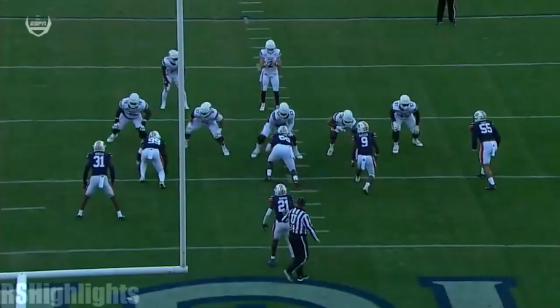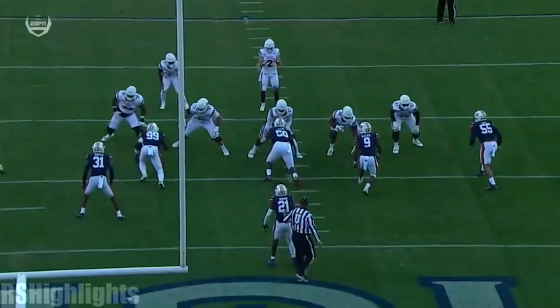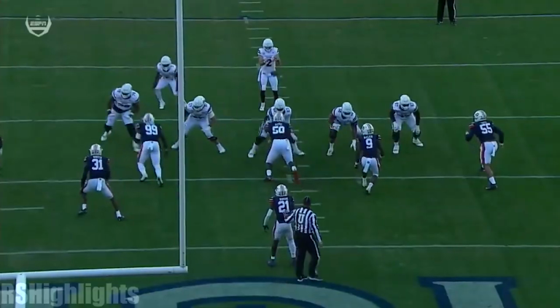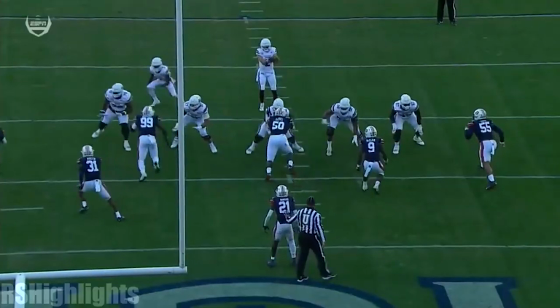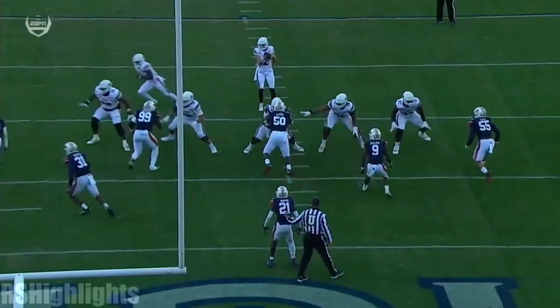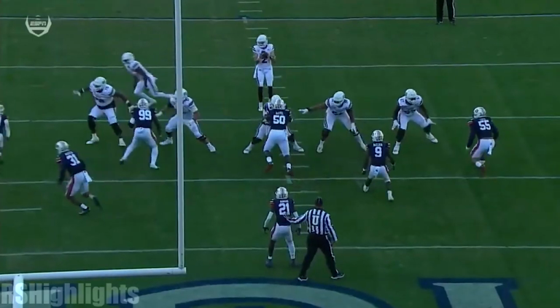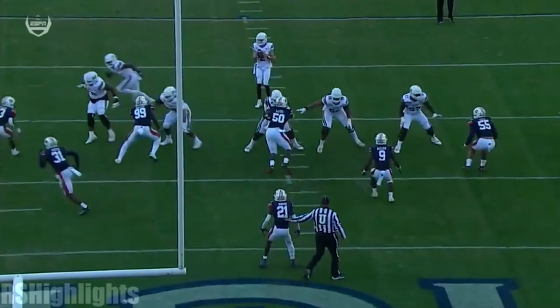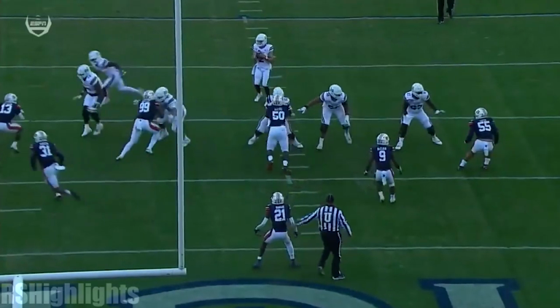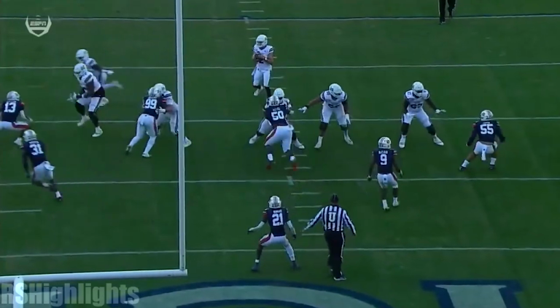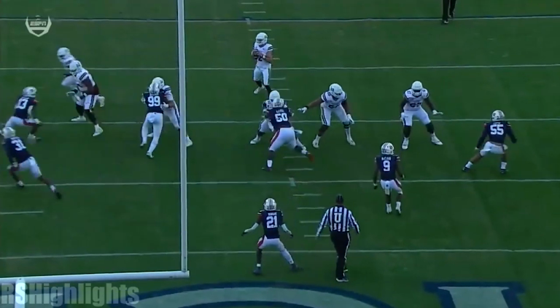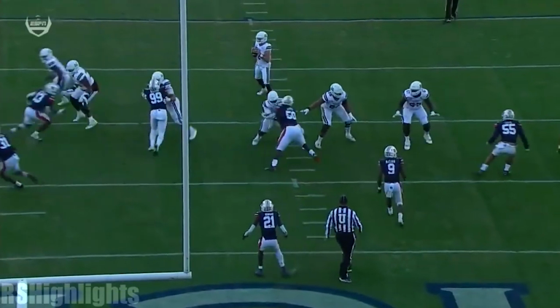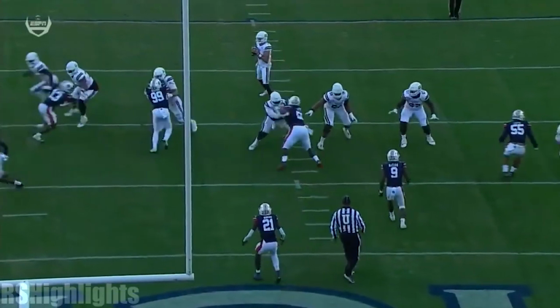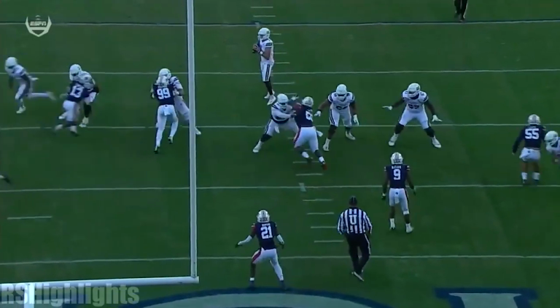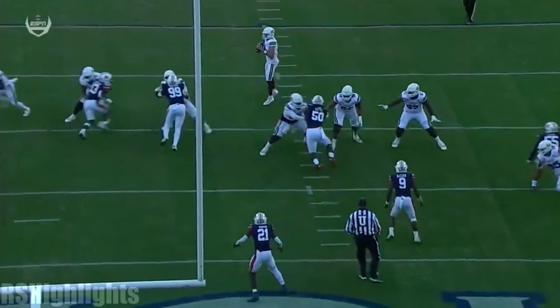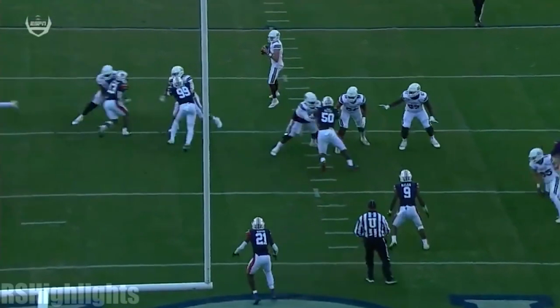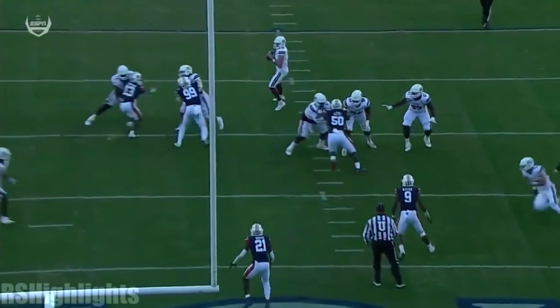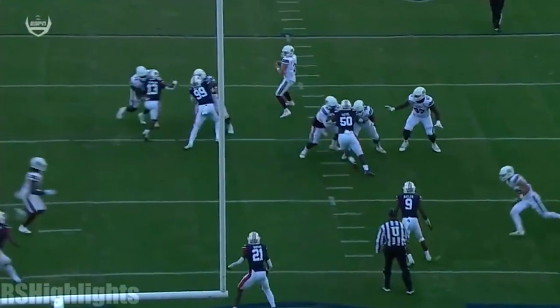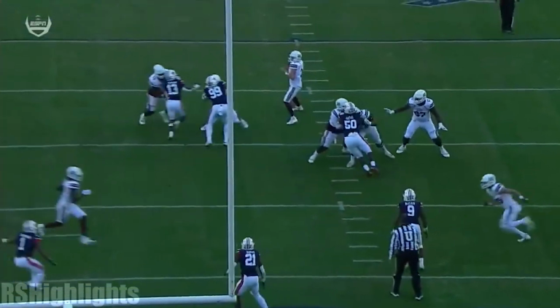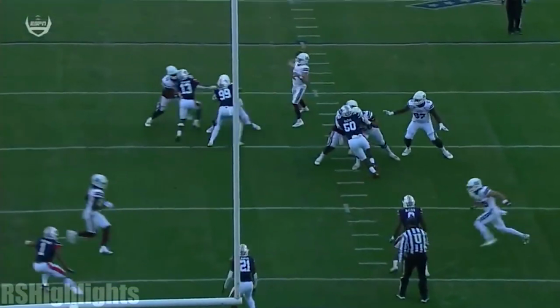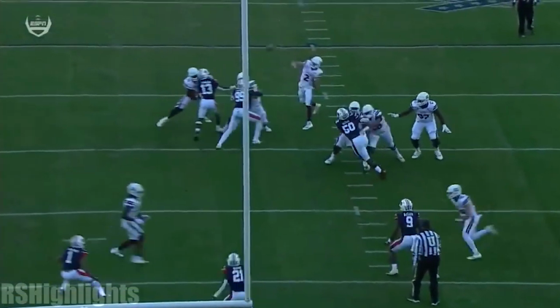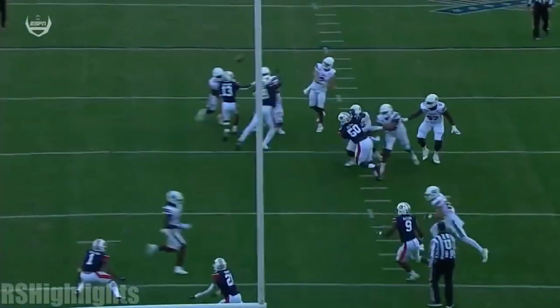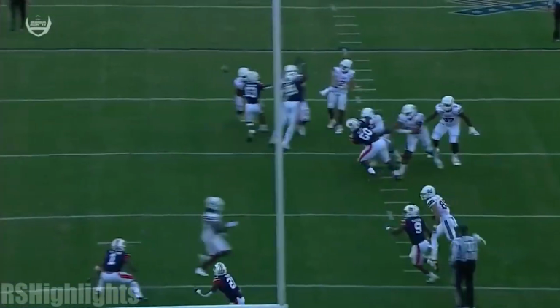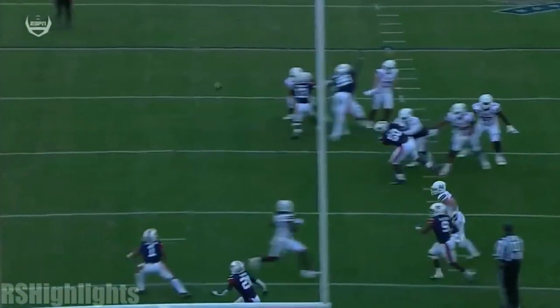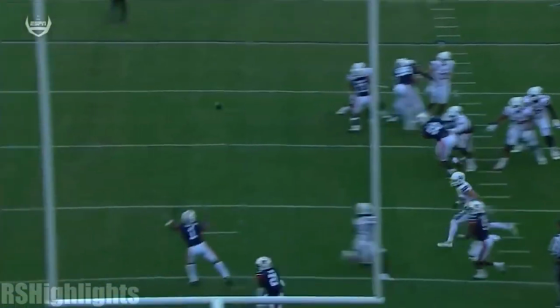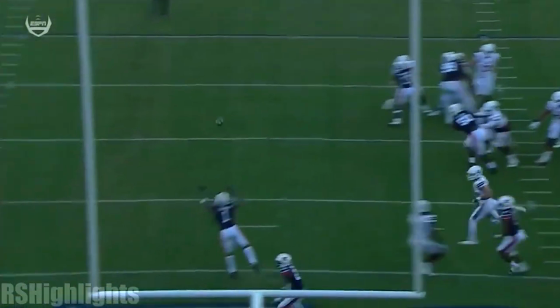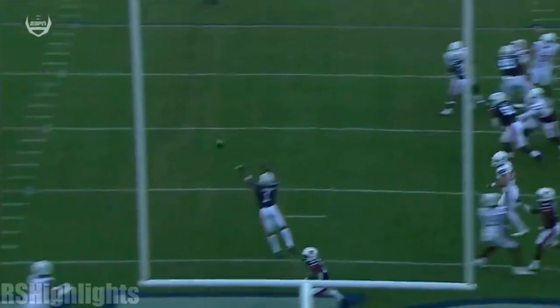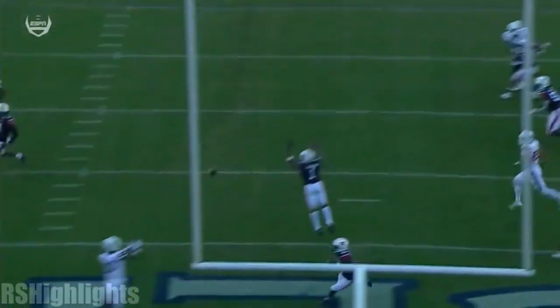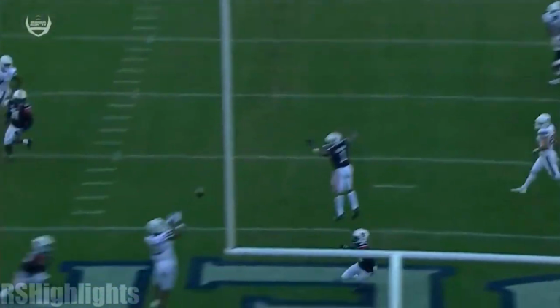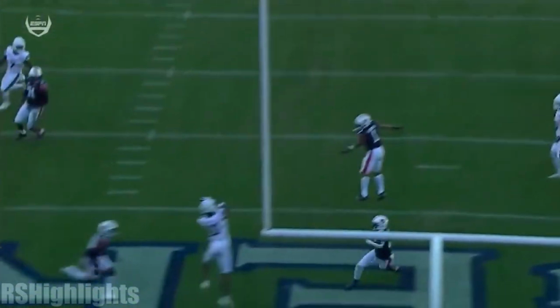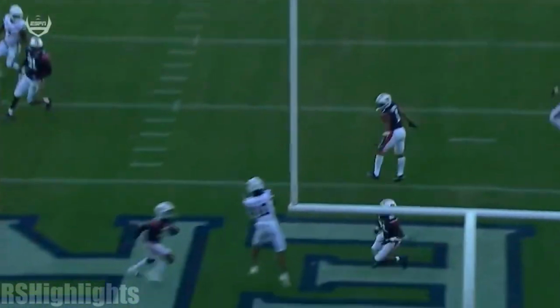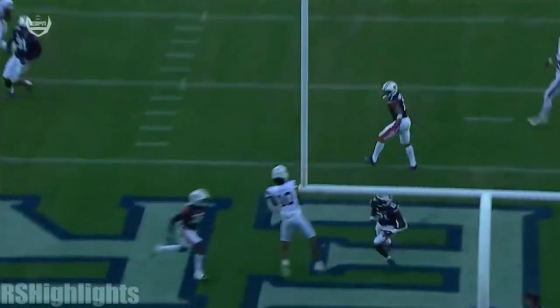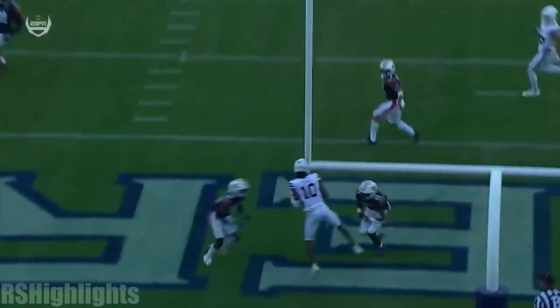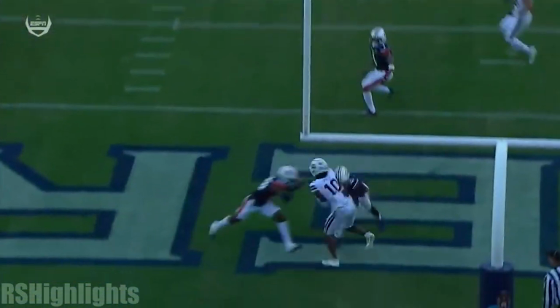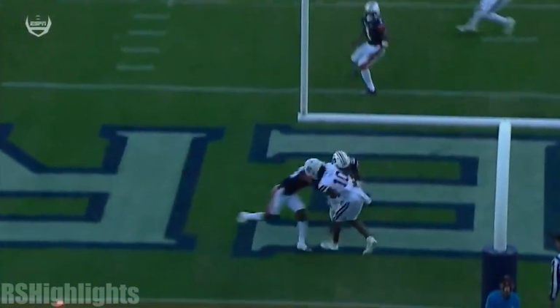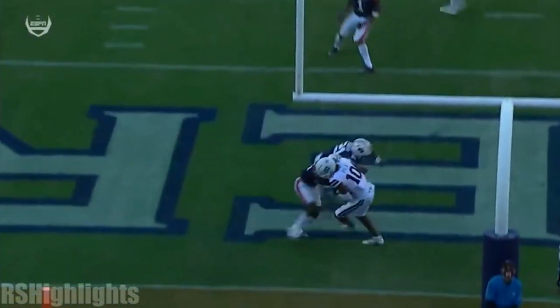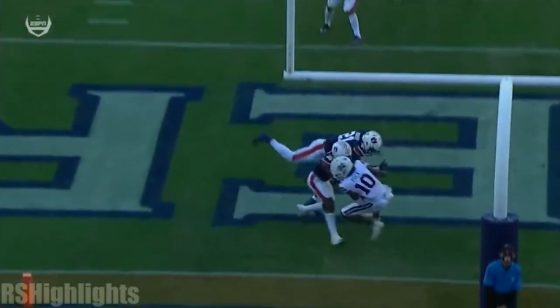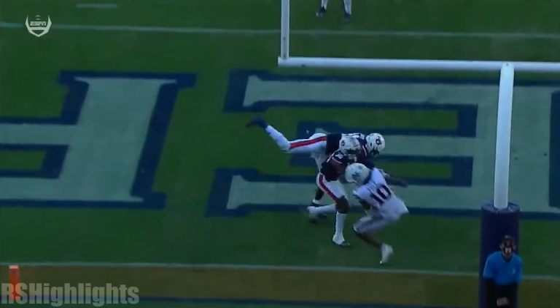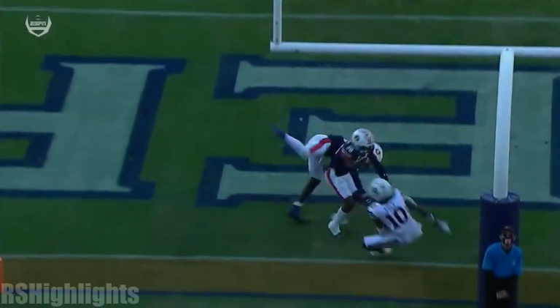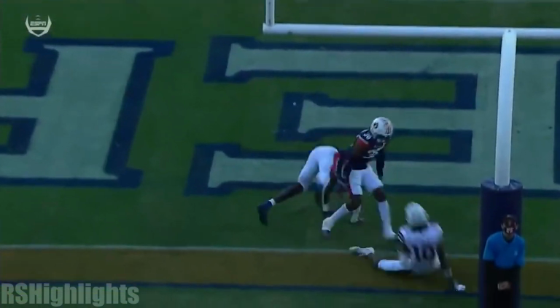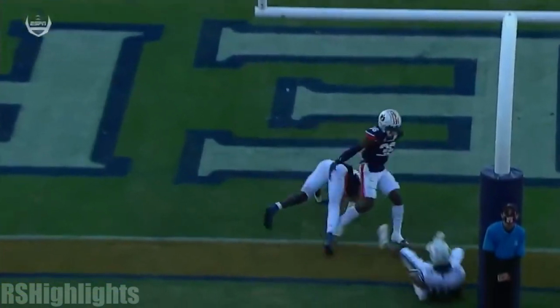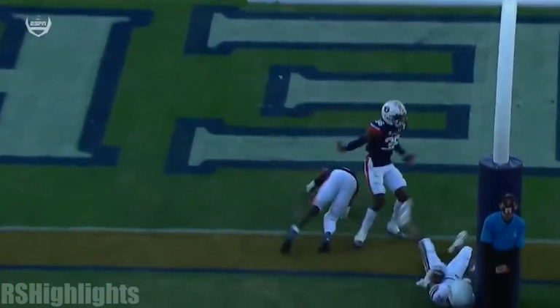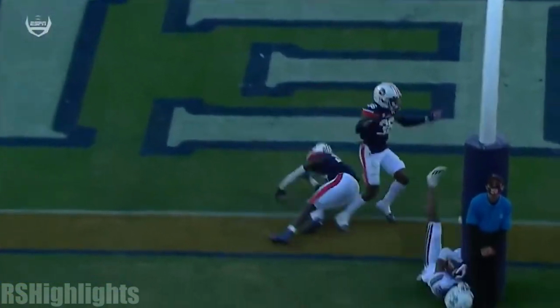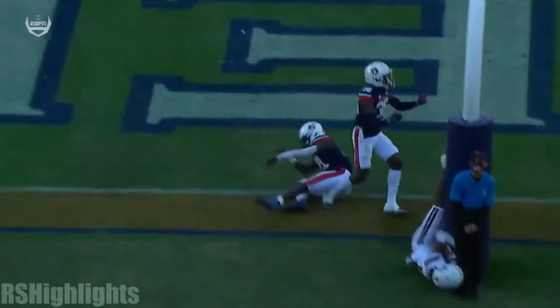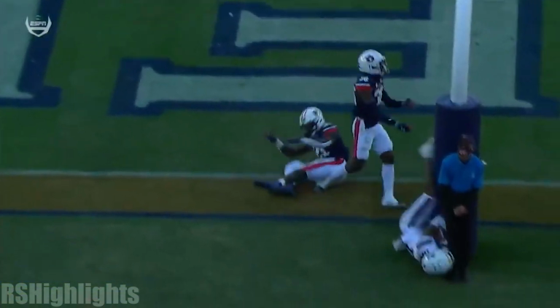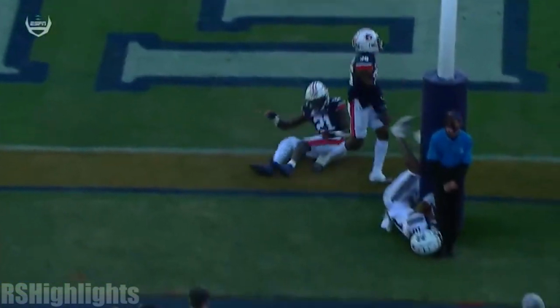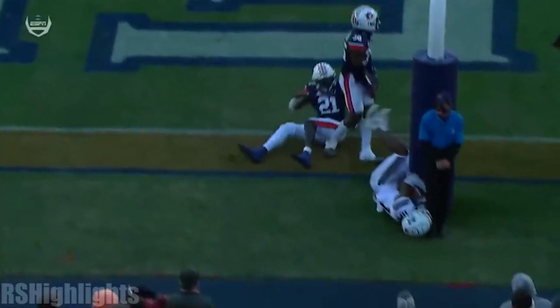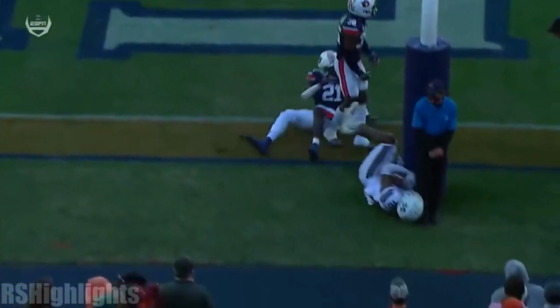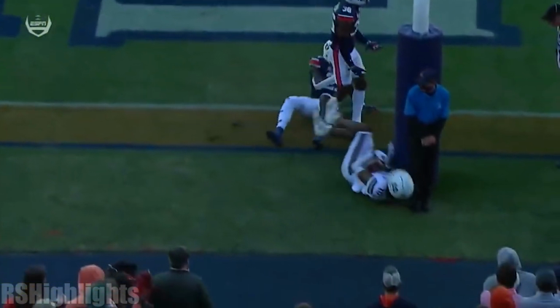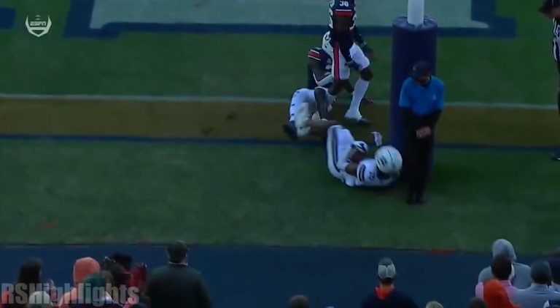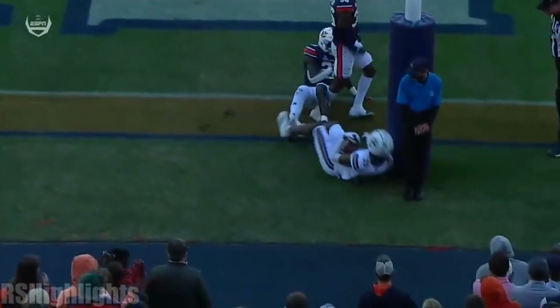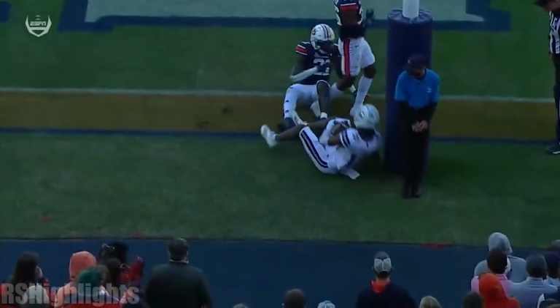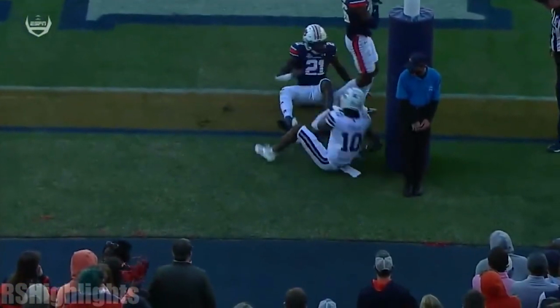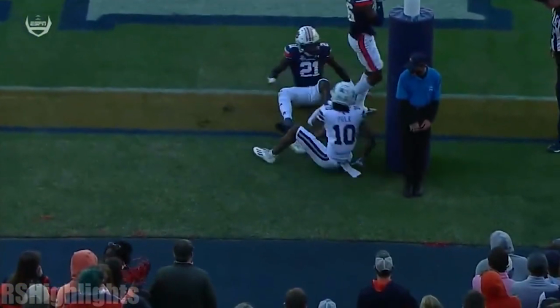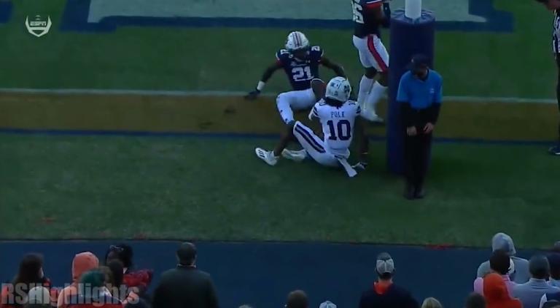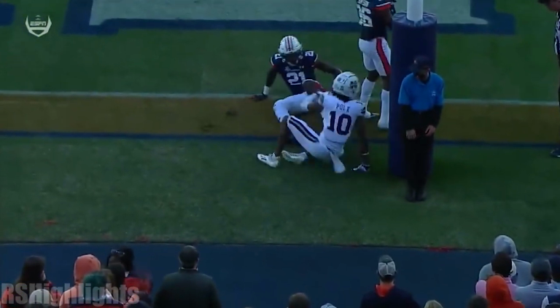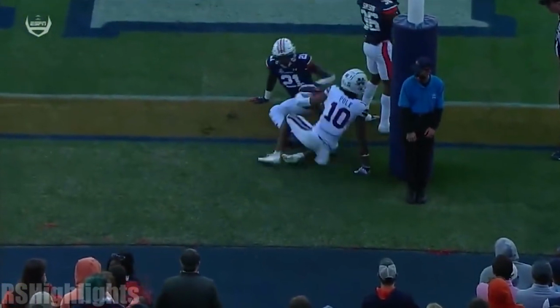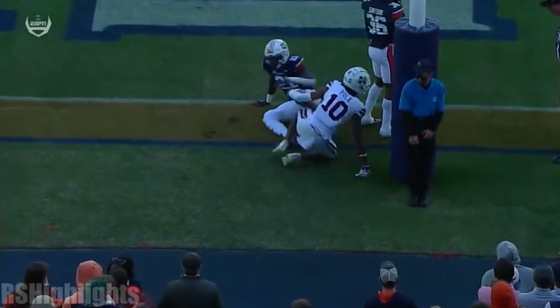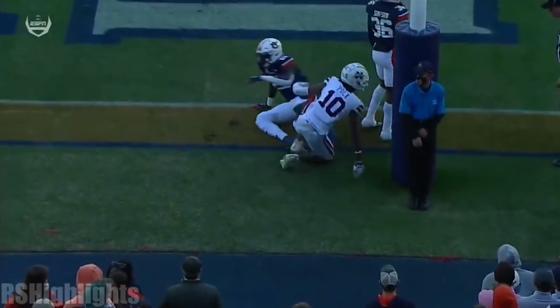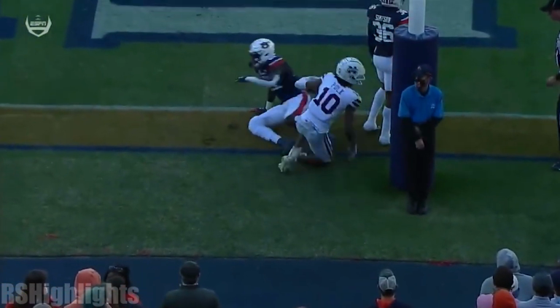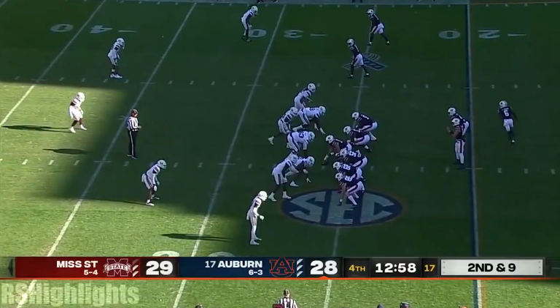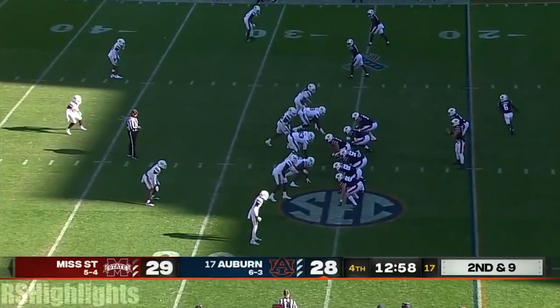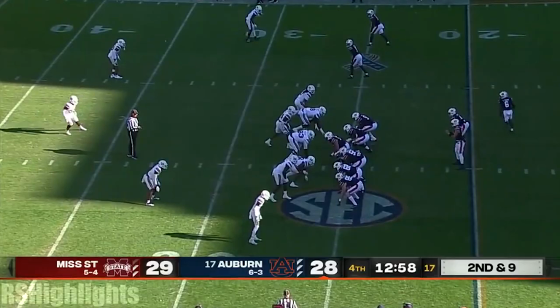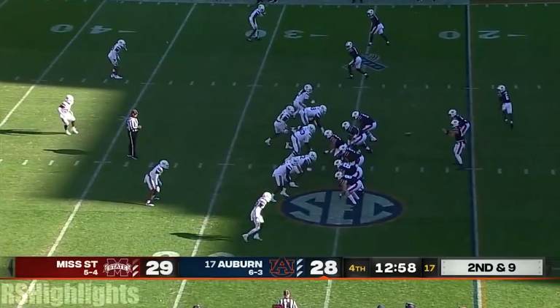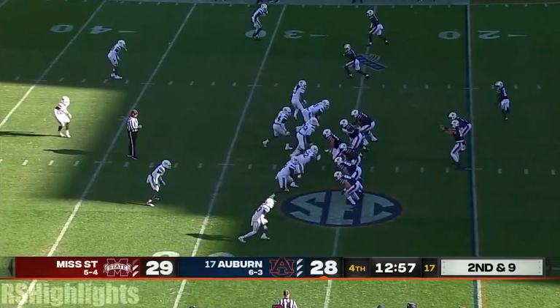This is the exact same play as the last touchdown Makai Polk caught. They motioned the outside receiver in.